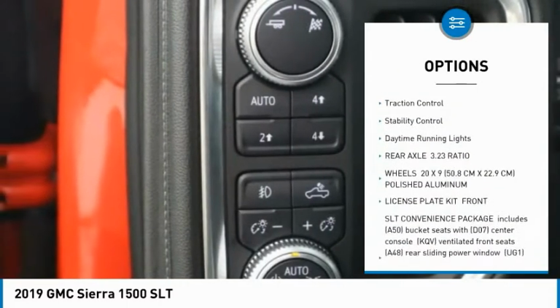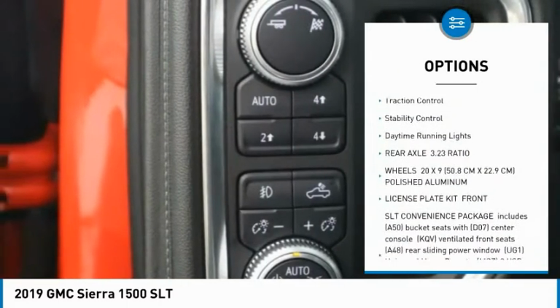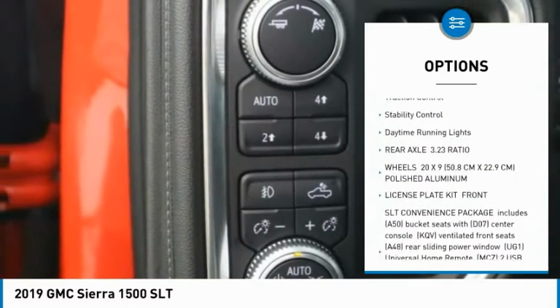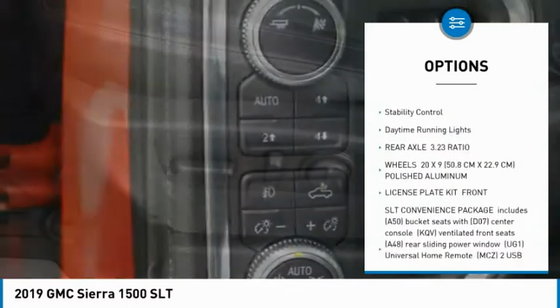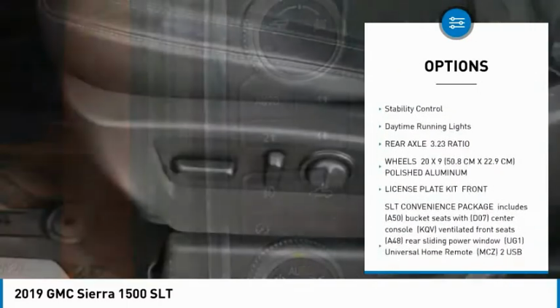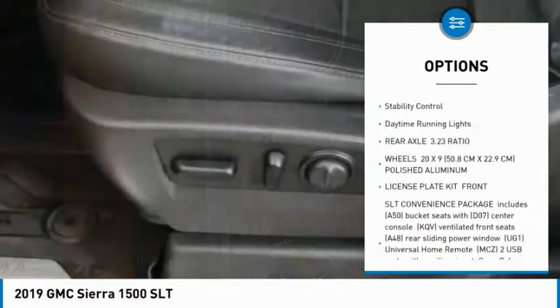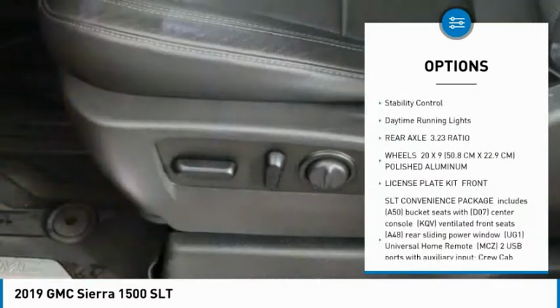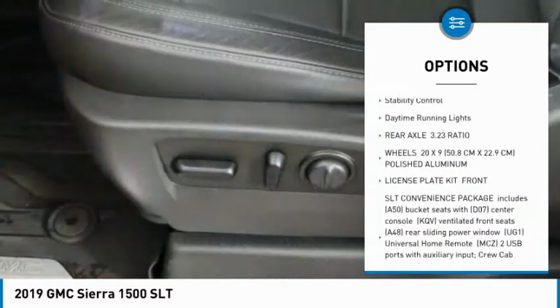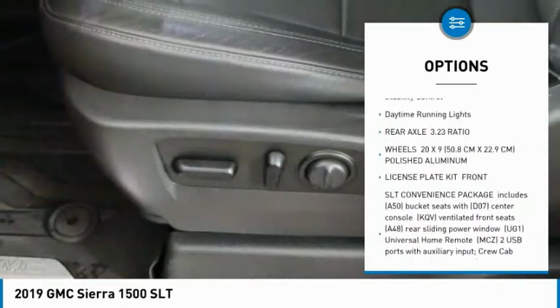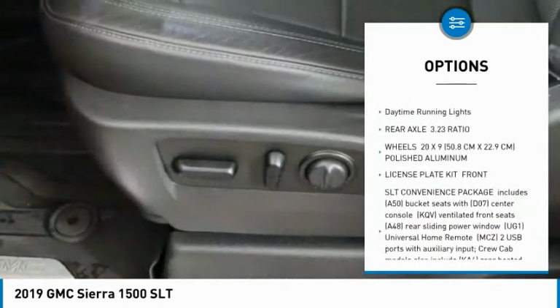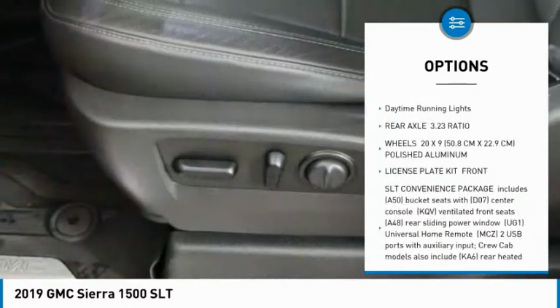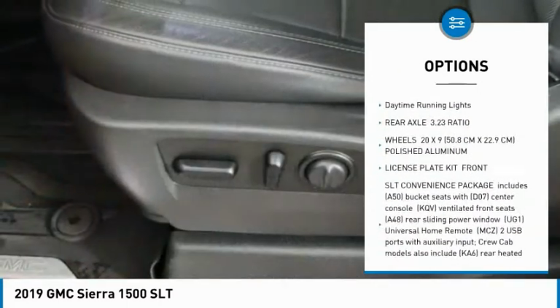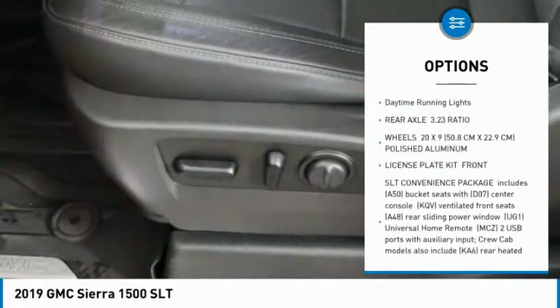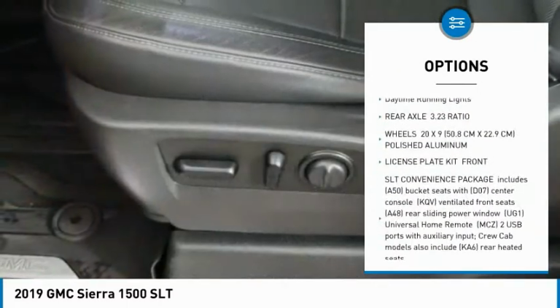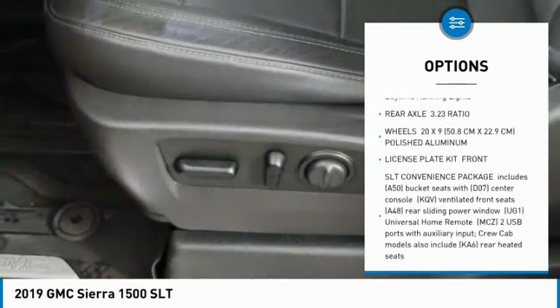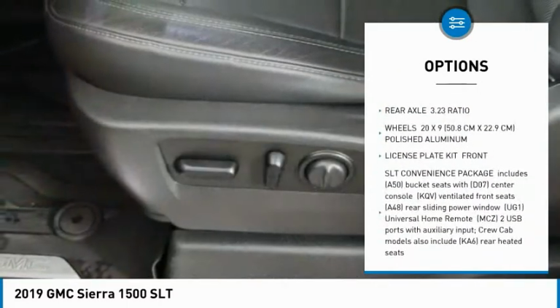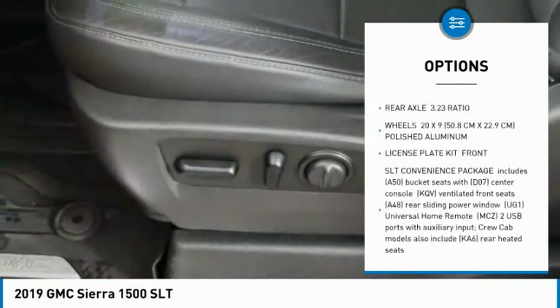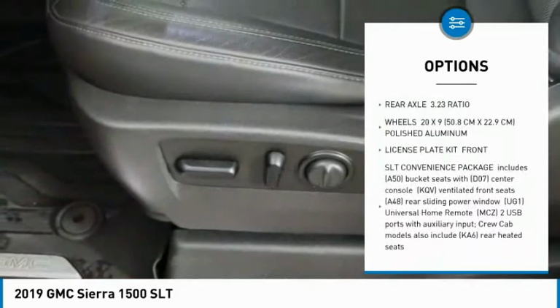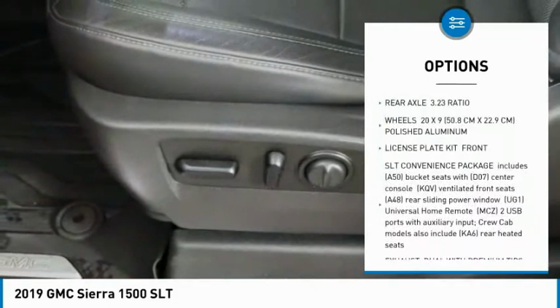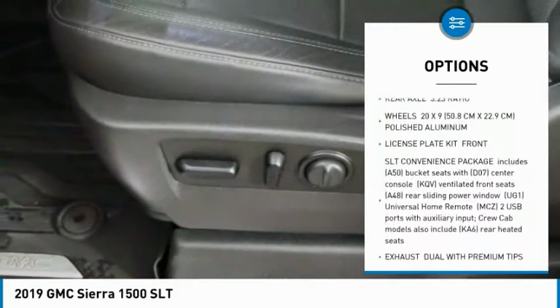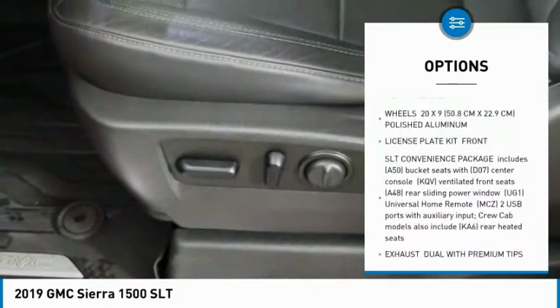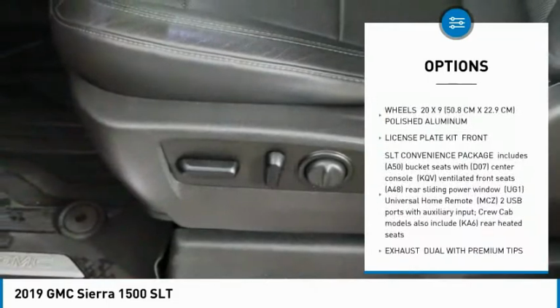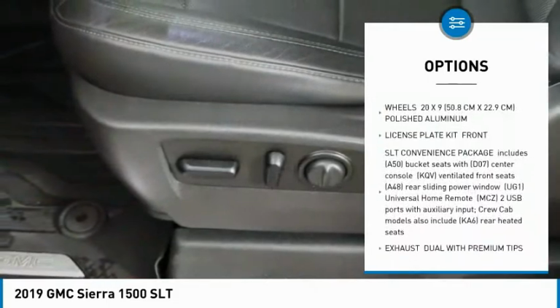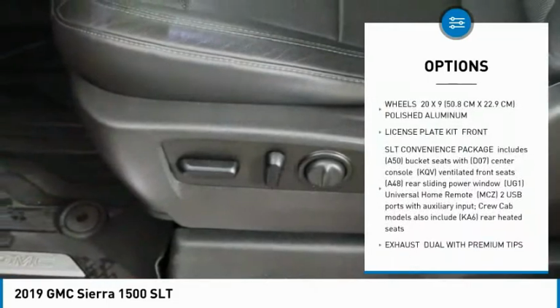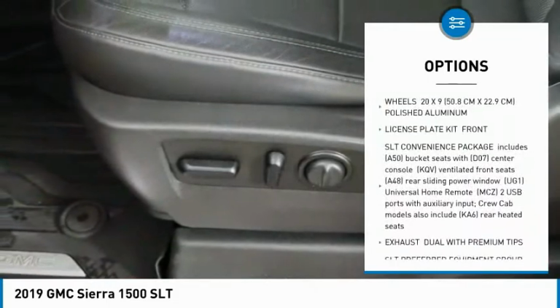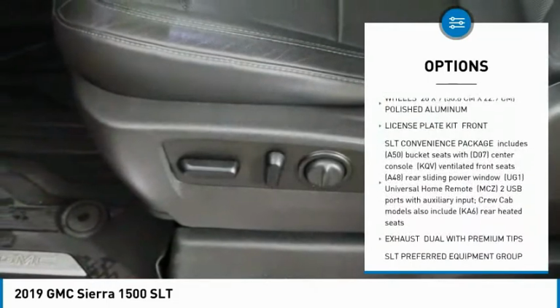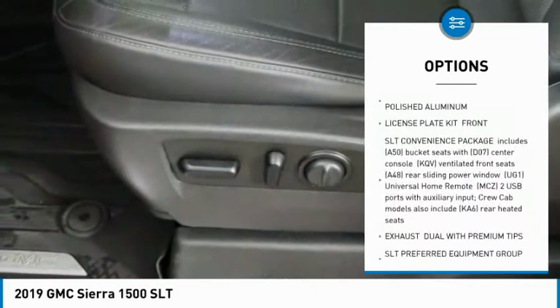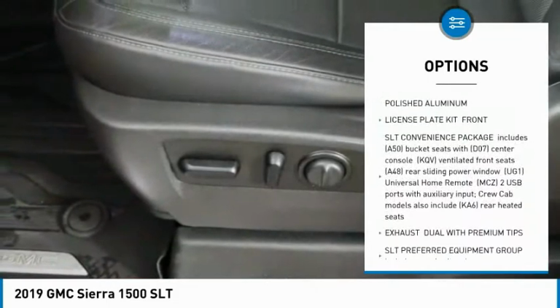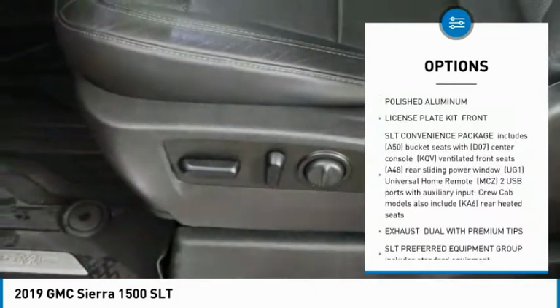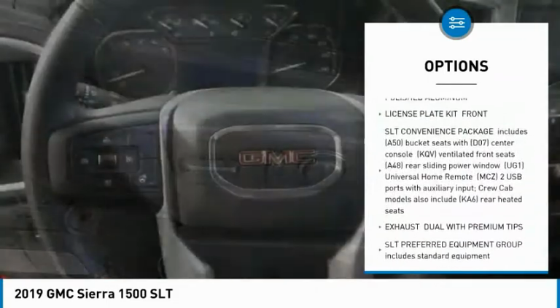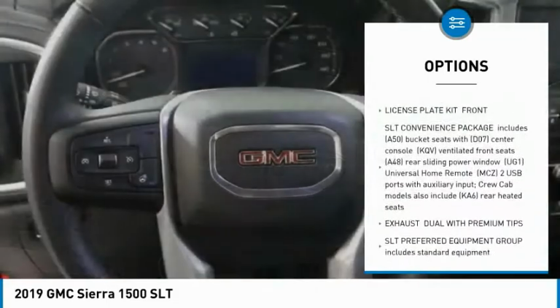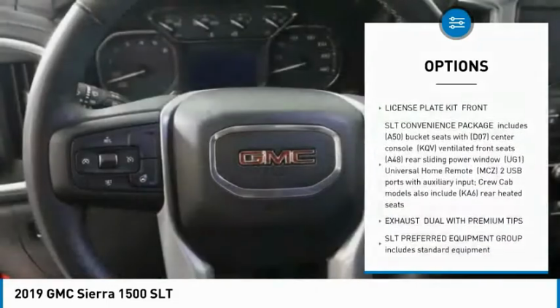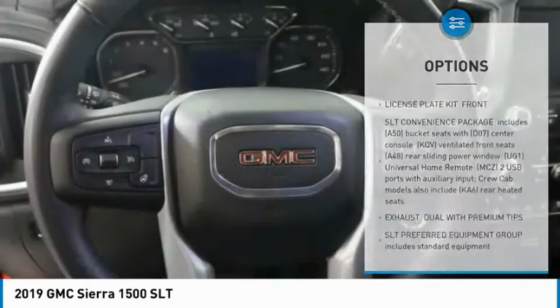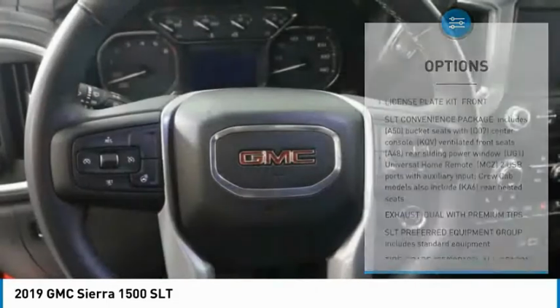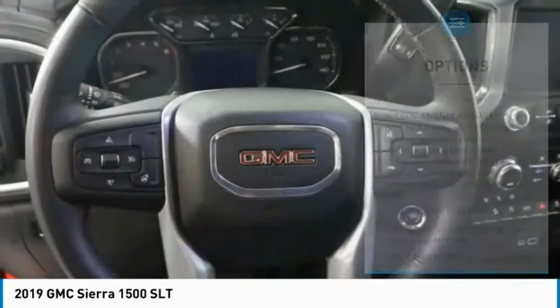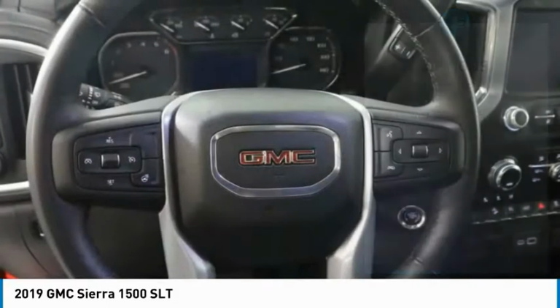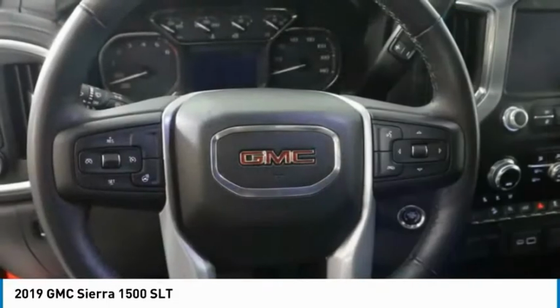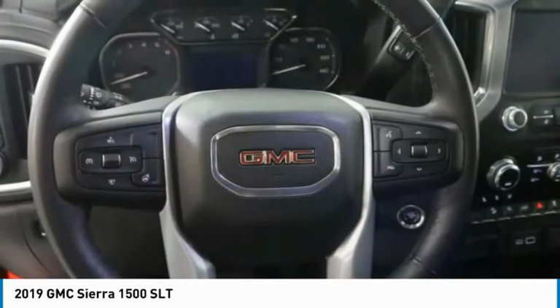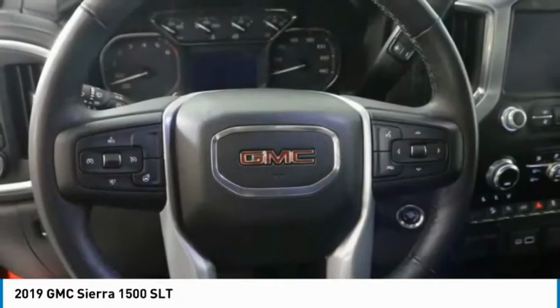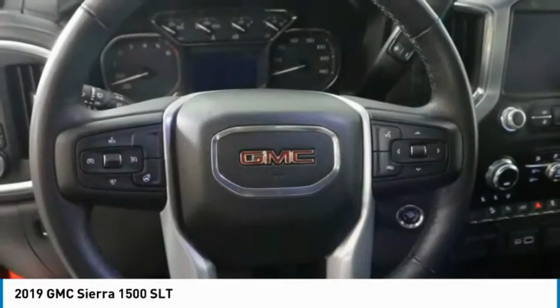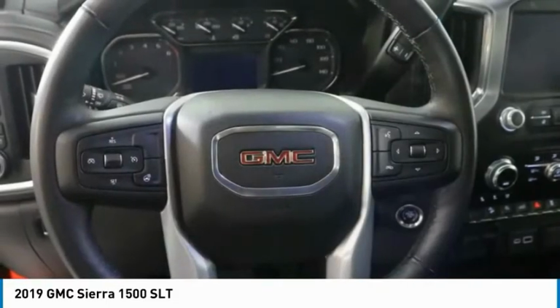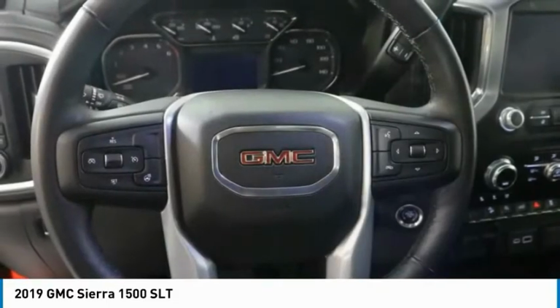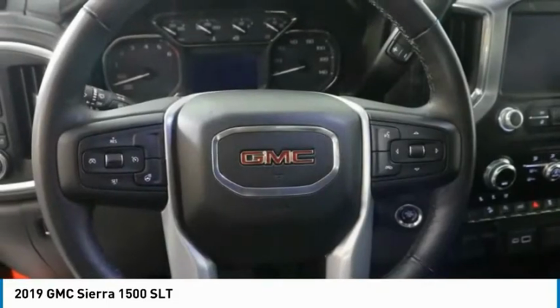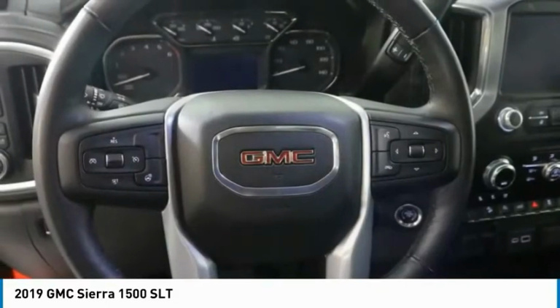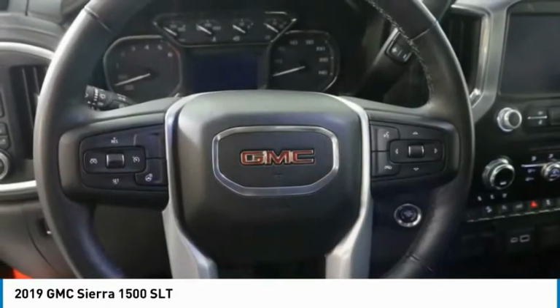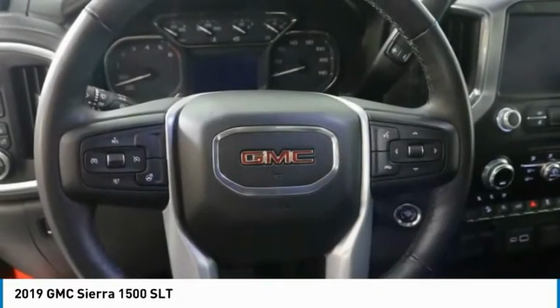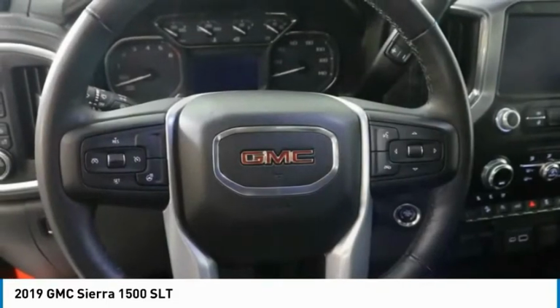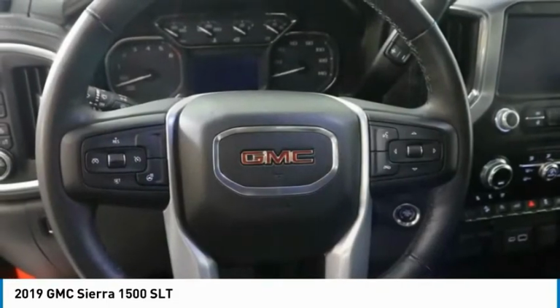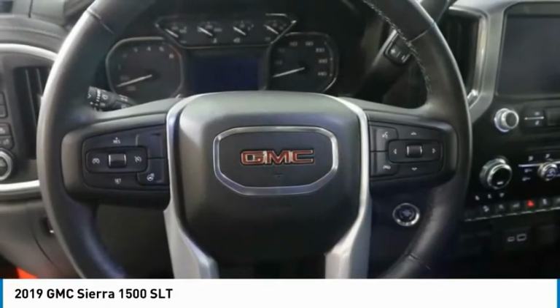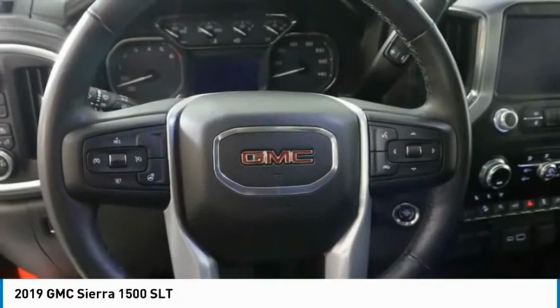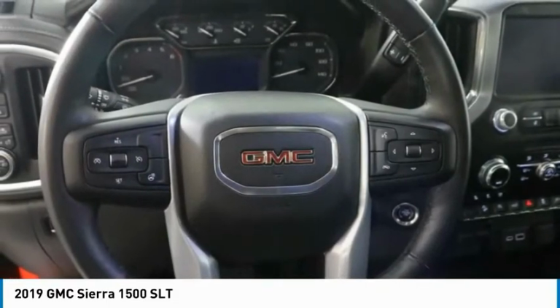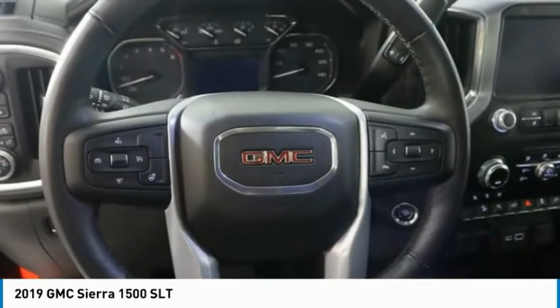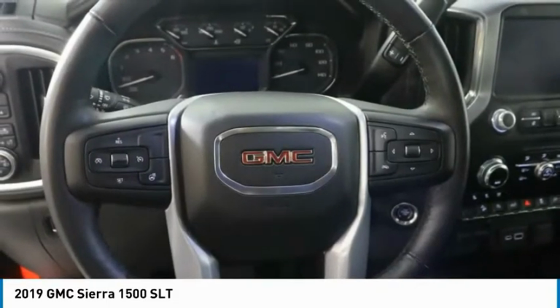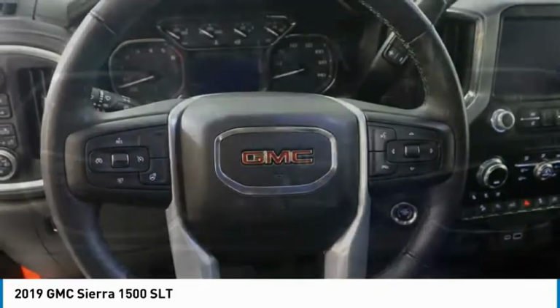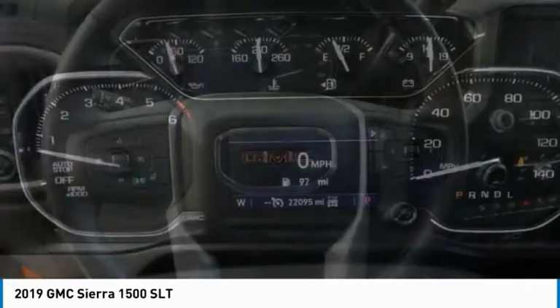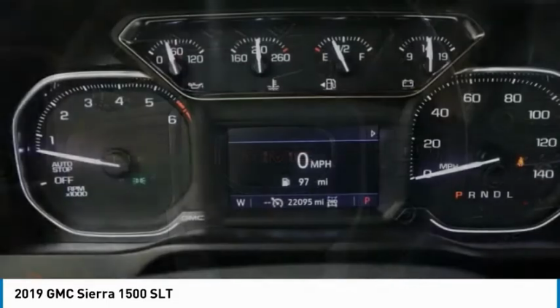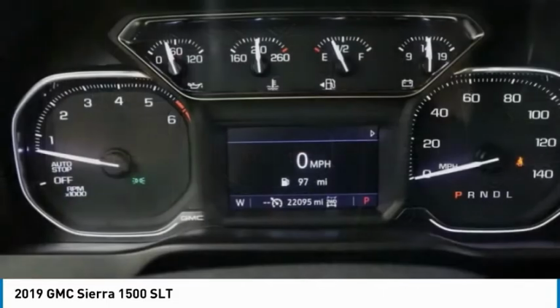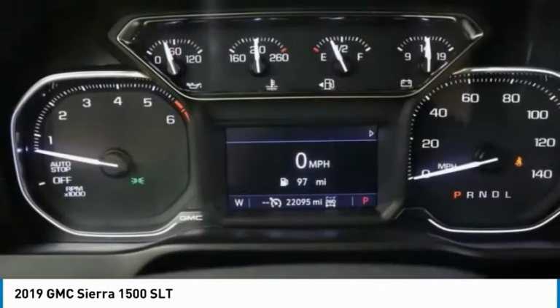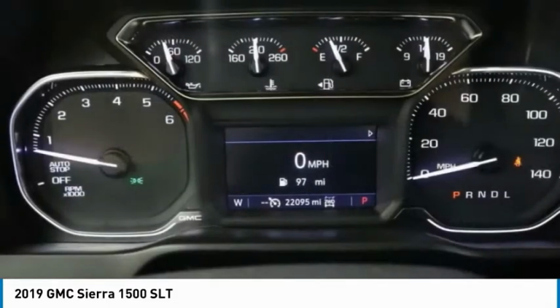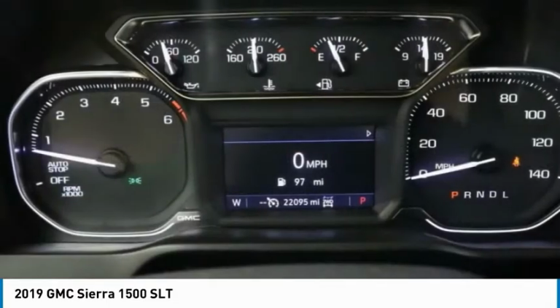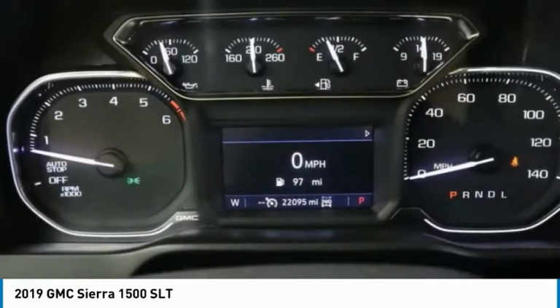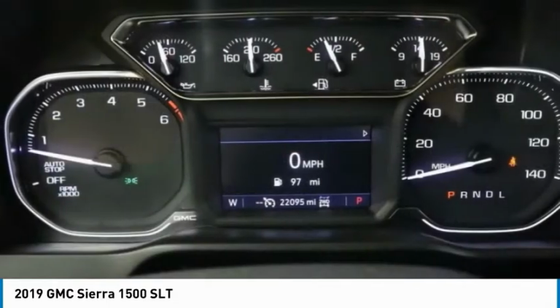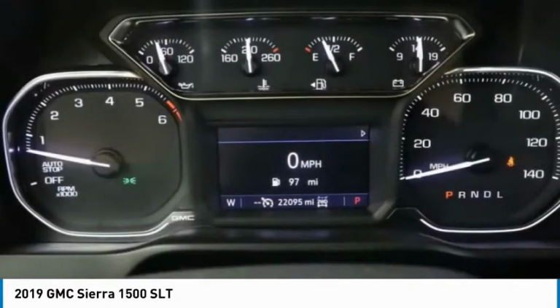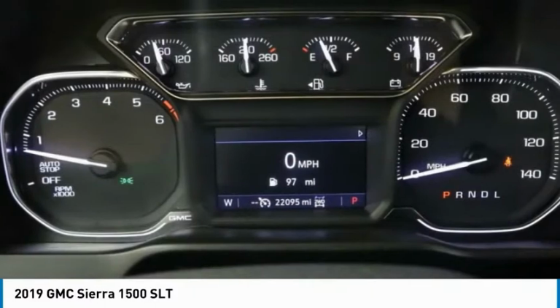Heated mirrors, aluminum wheels, remote engine start, traction control, stability control, and daytime running lights.